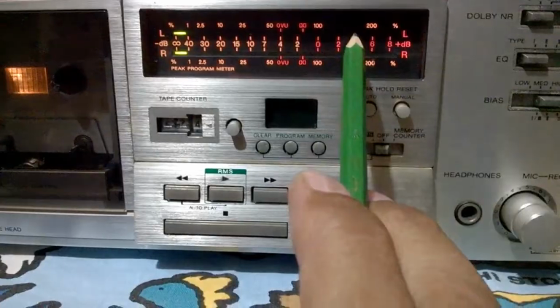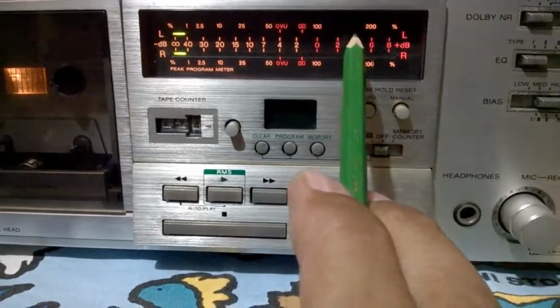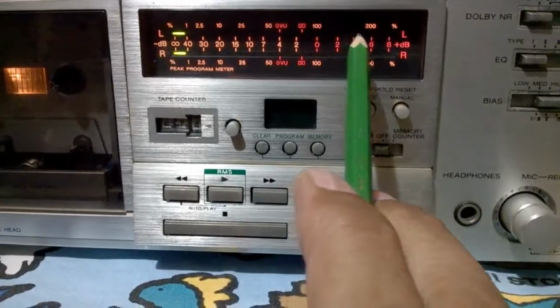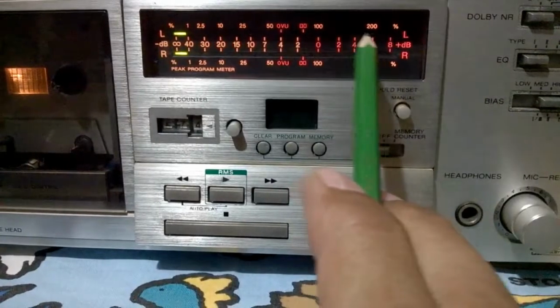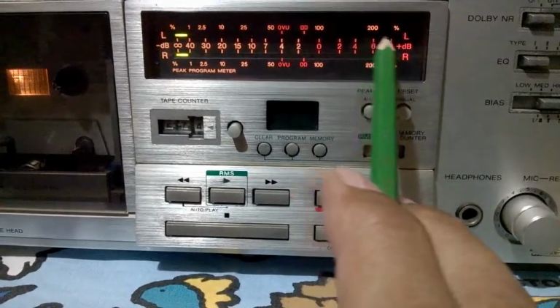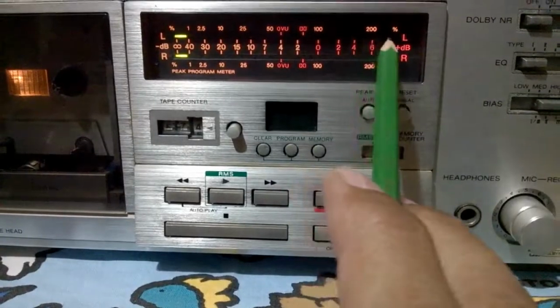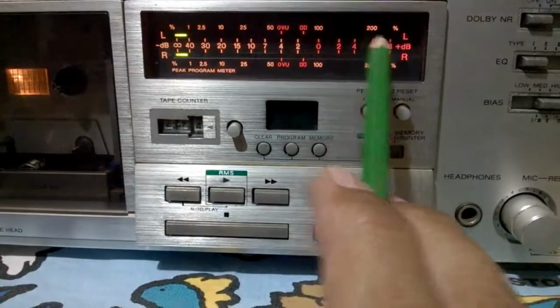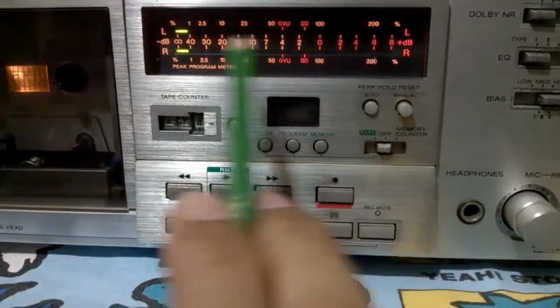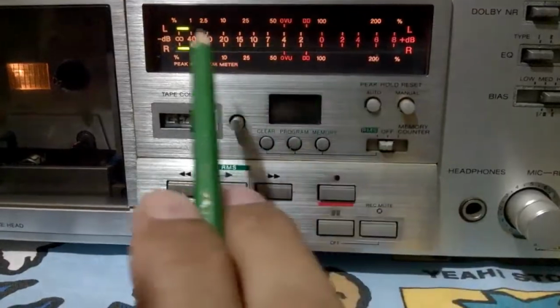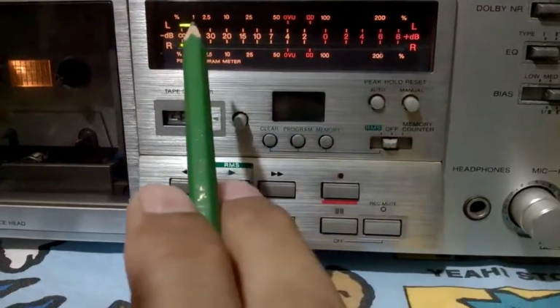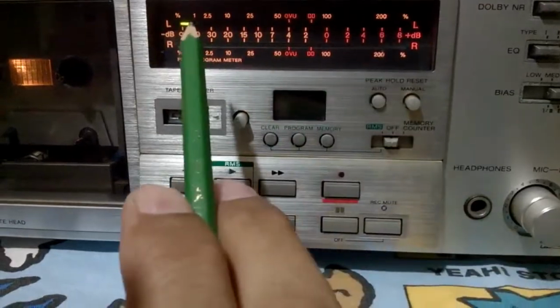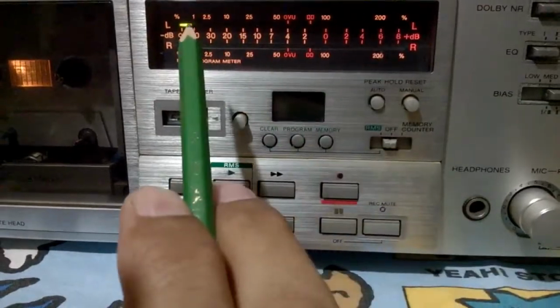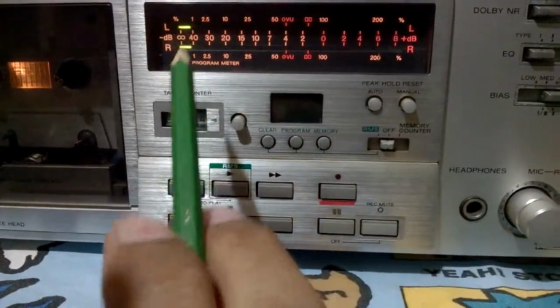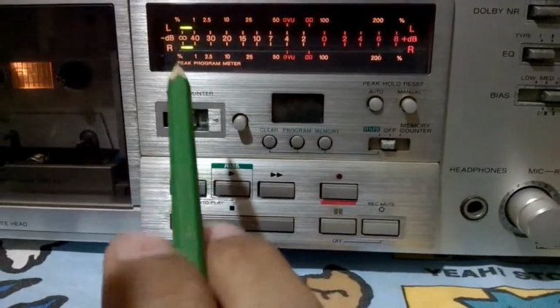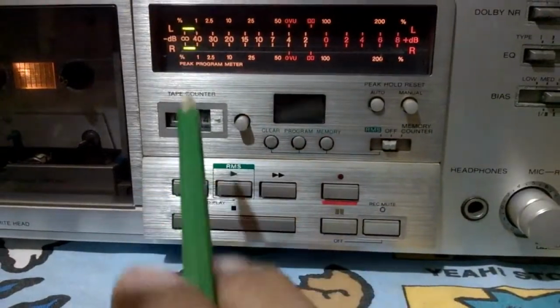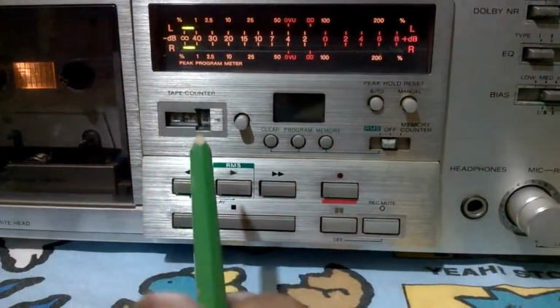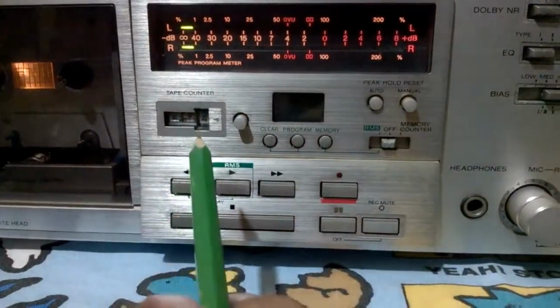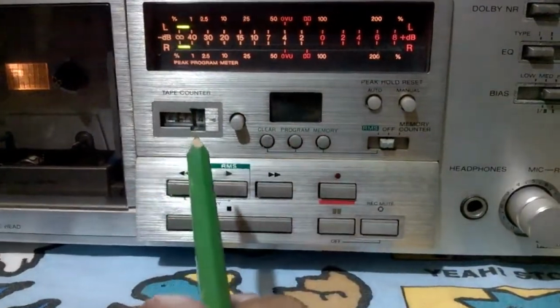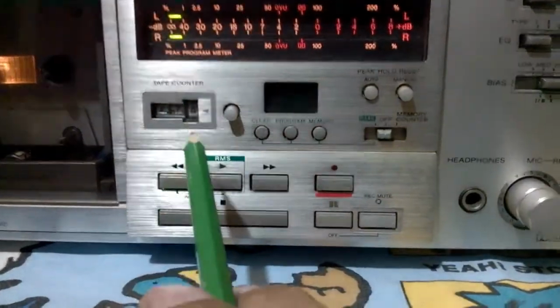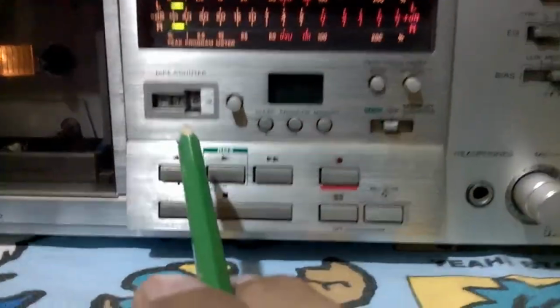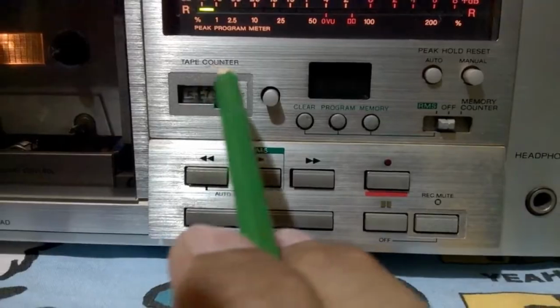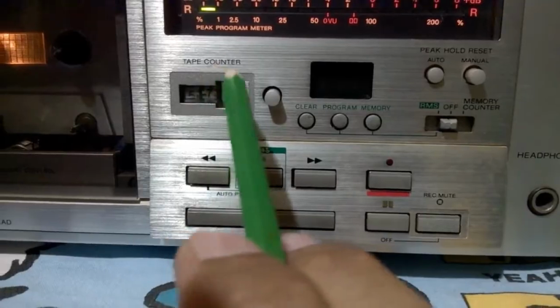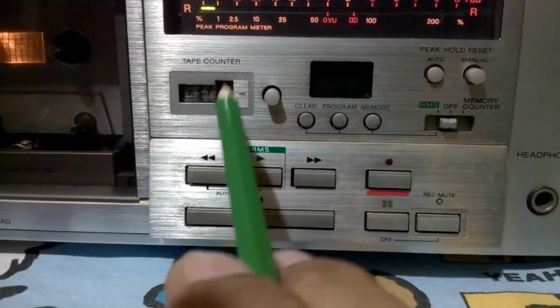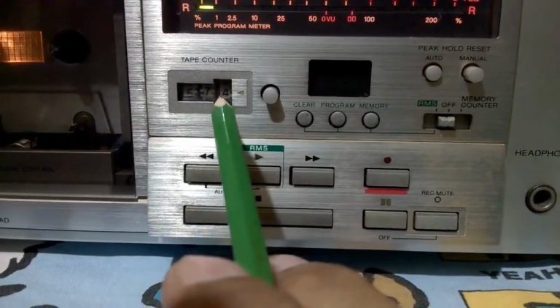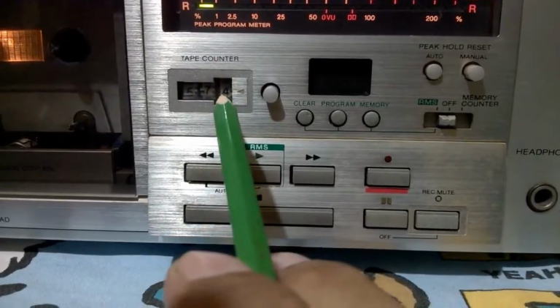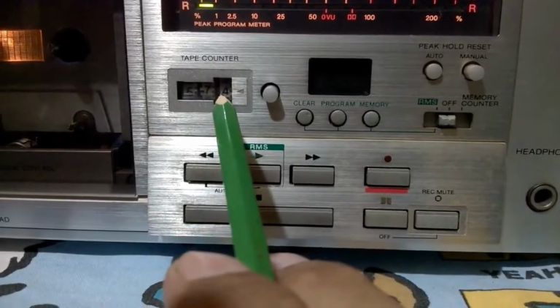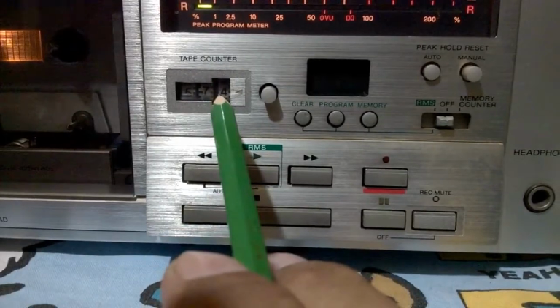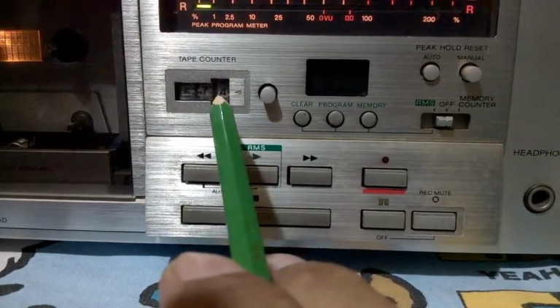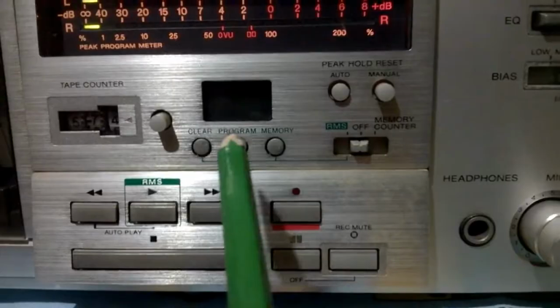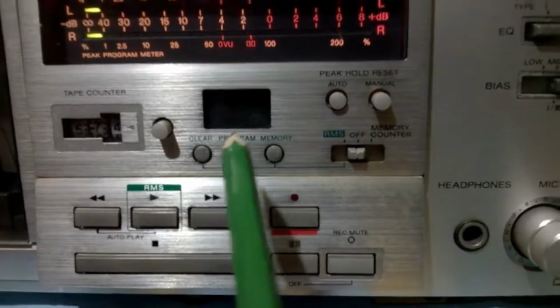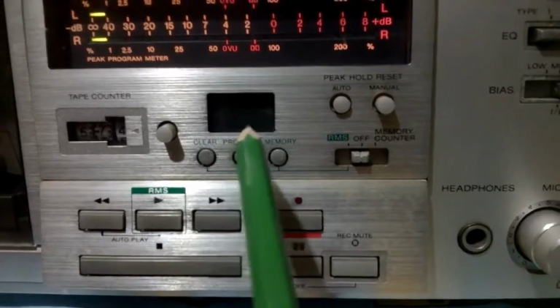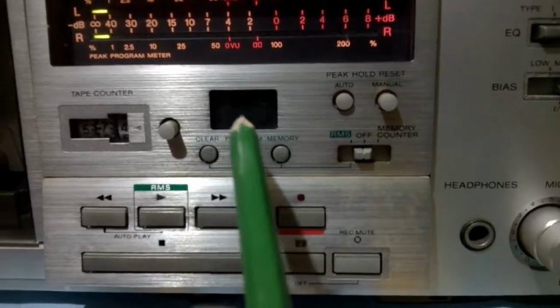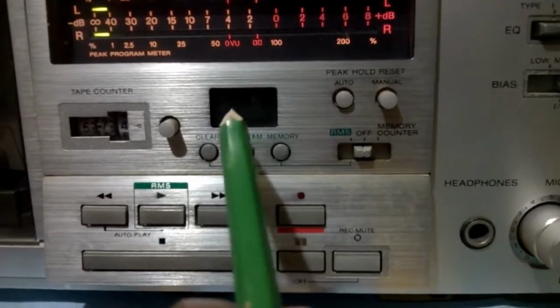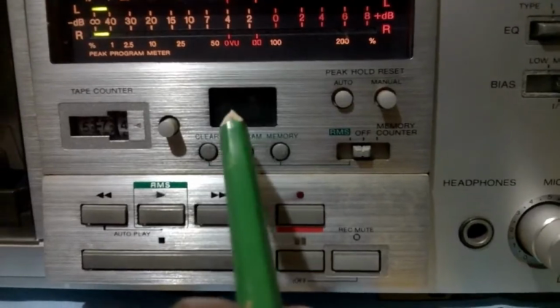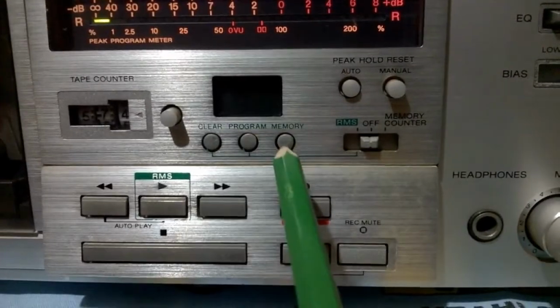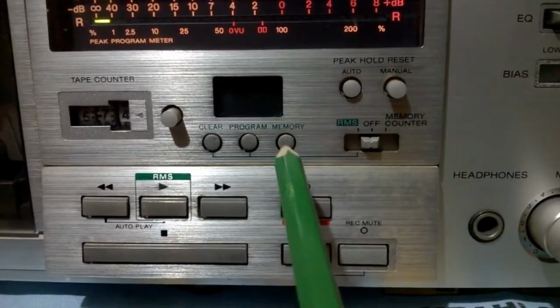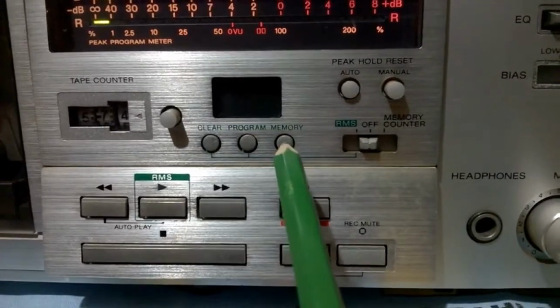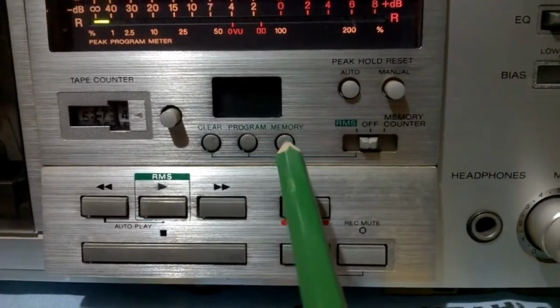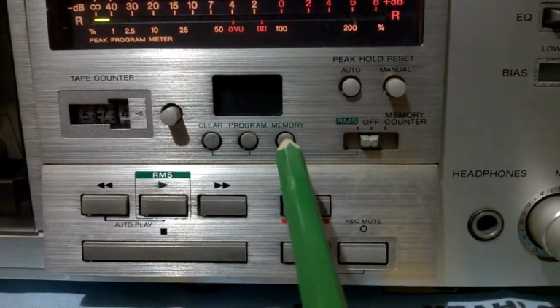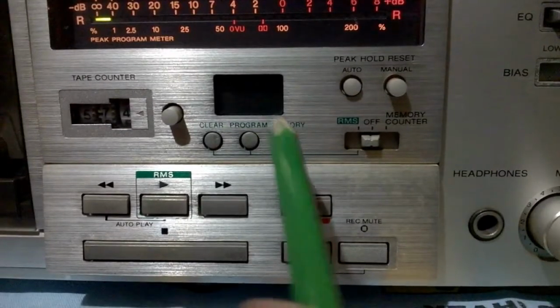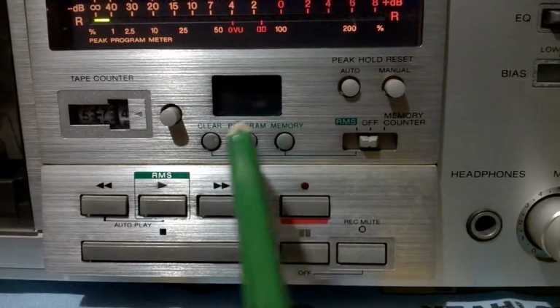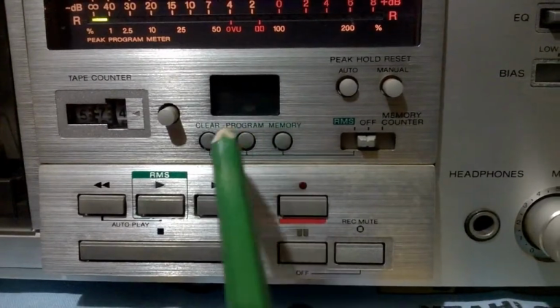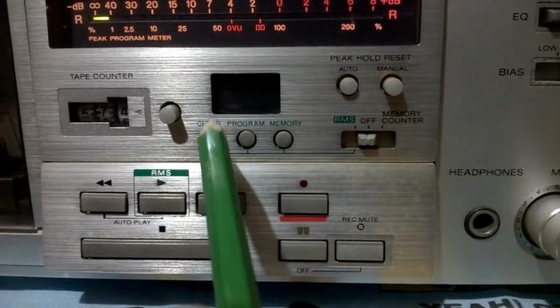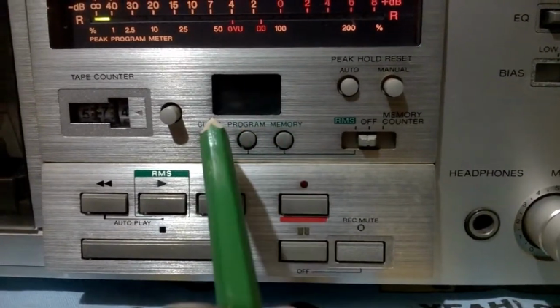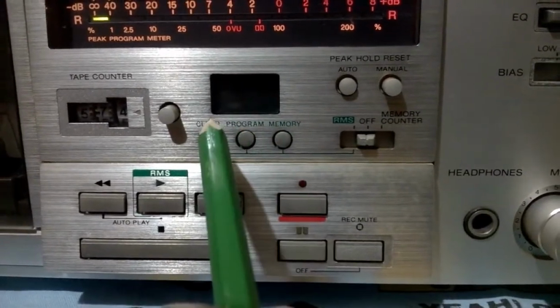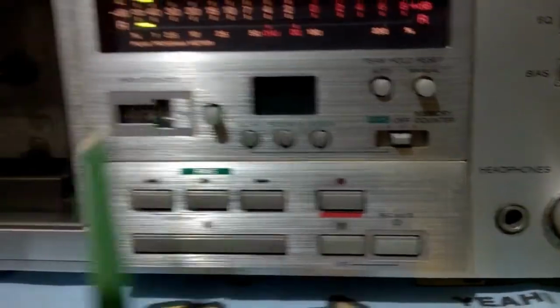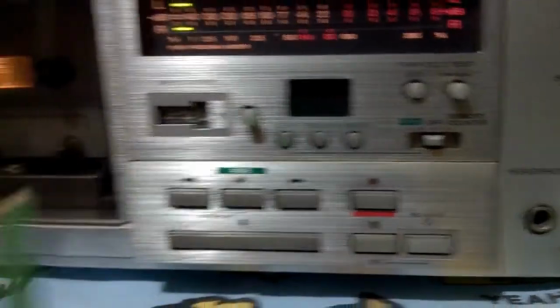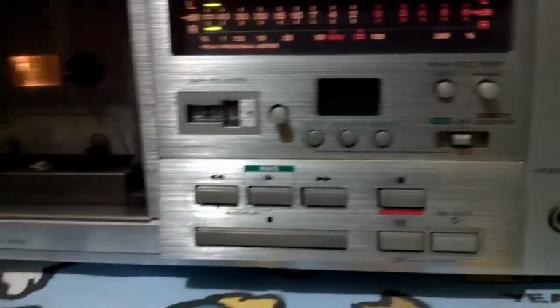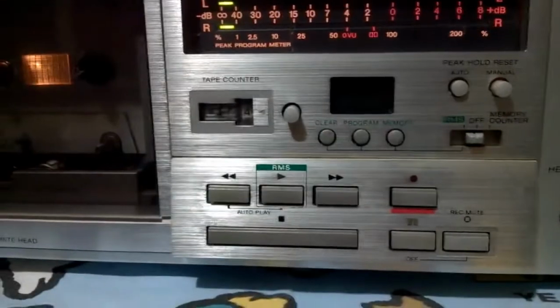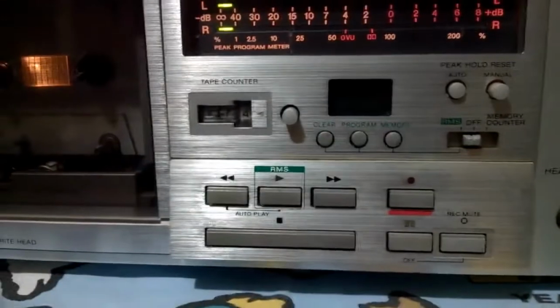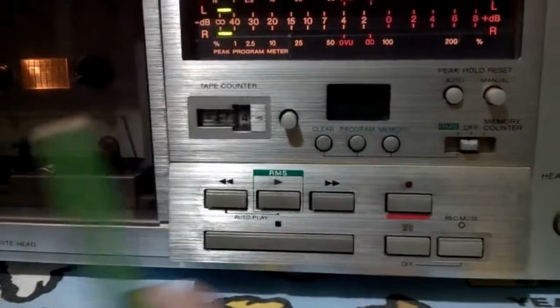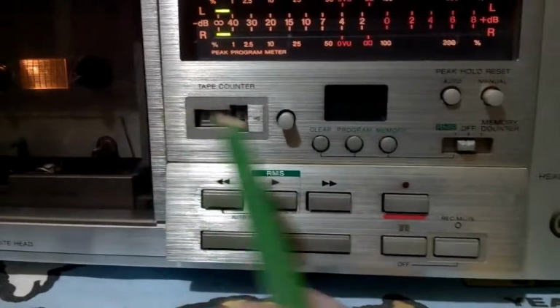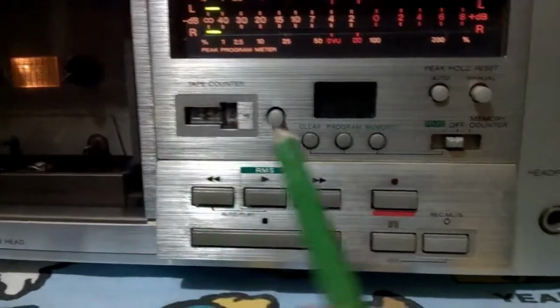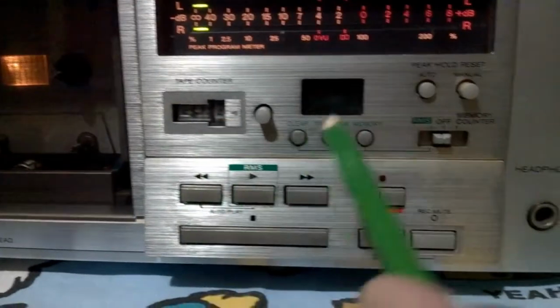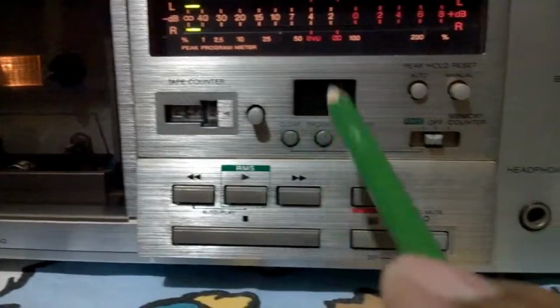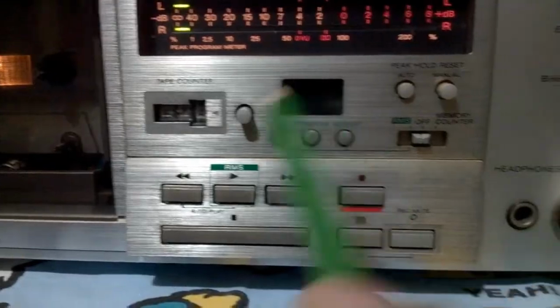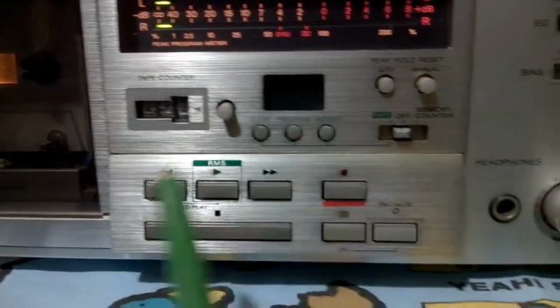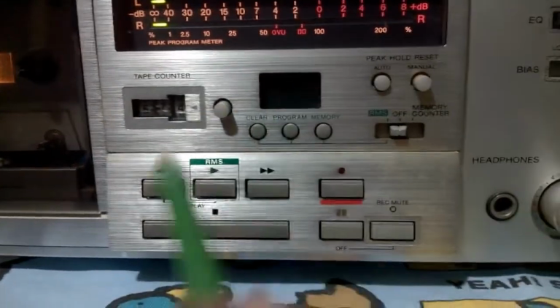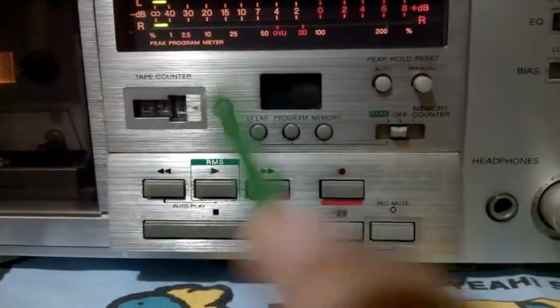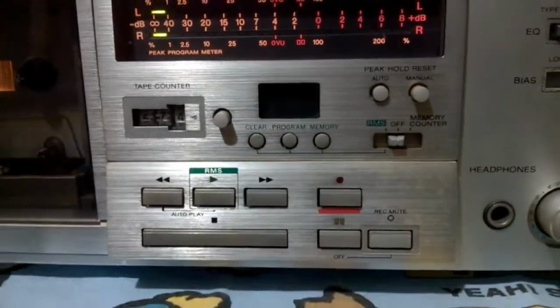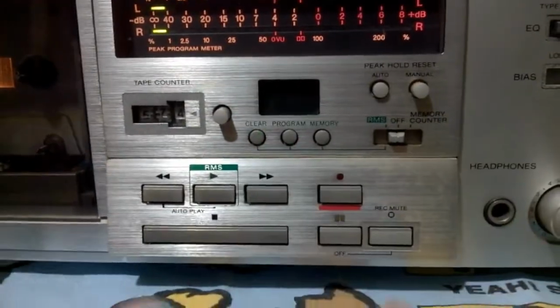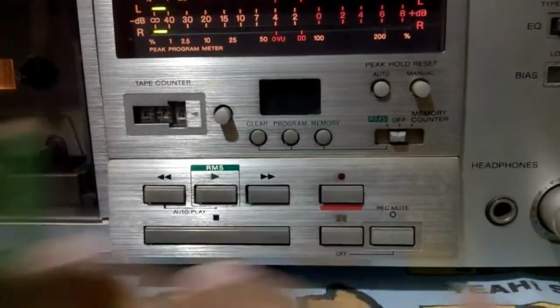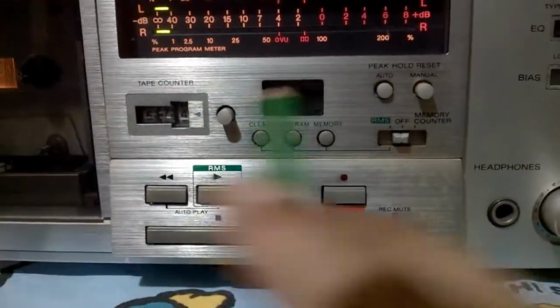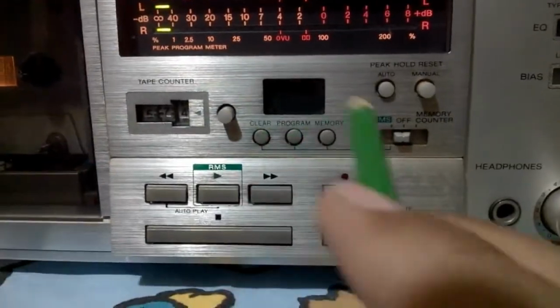VU meters left and right. Tape counter. Program memory here — you can program your playback here.